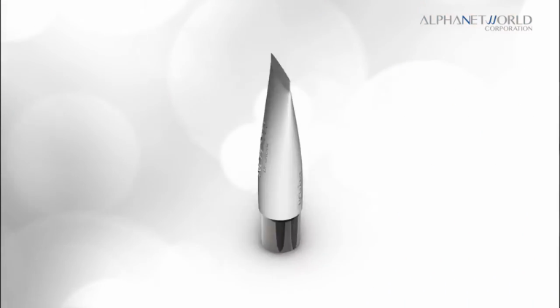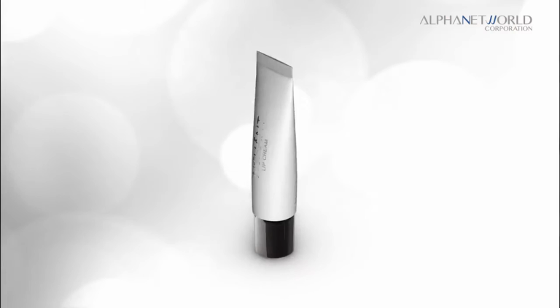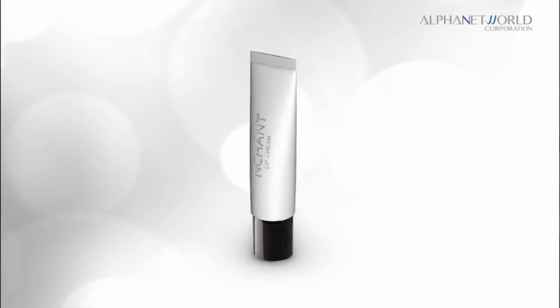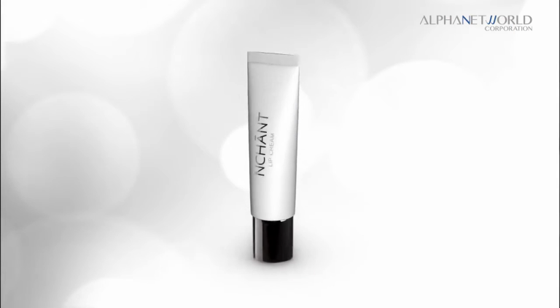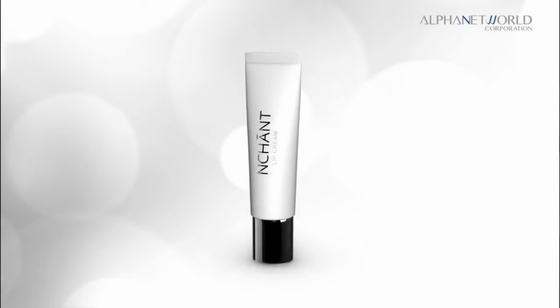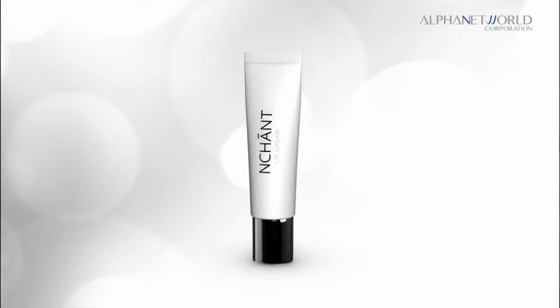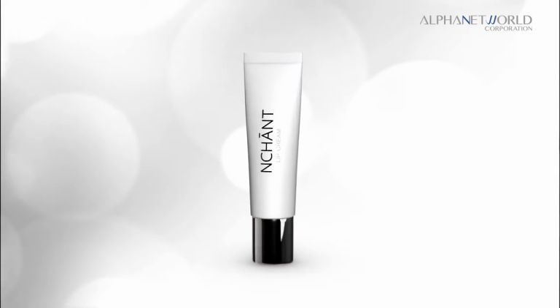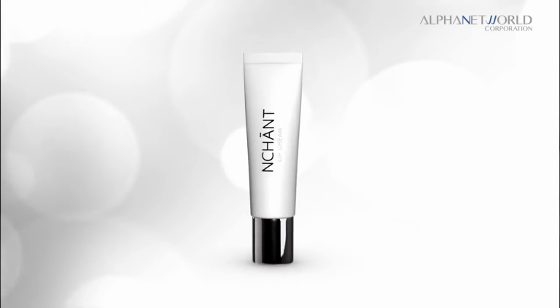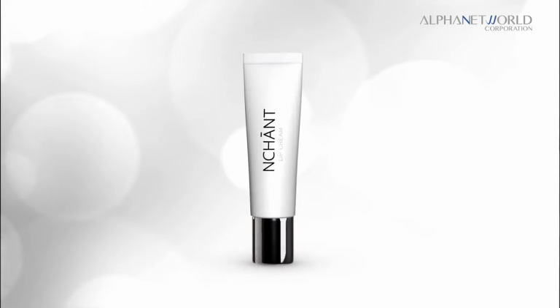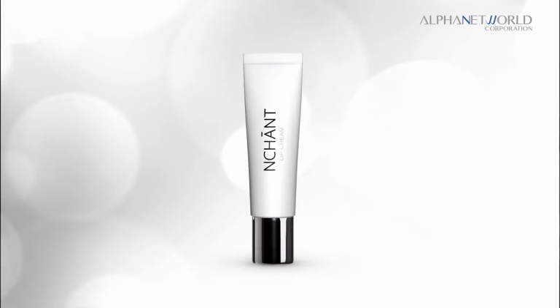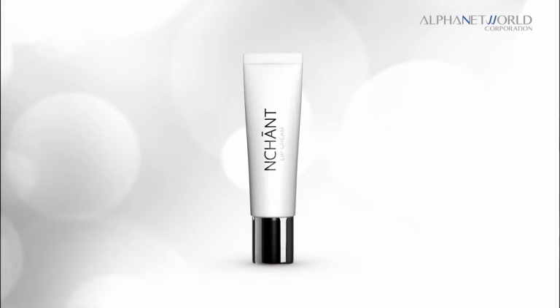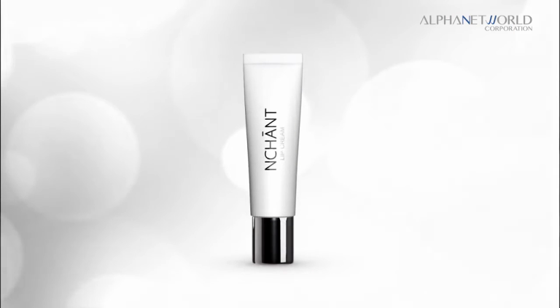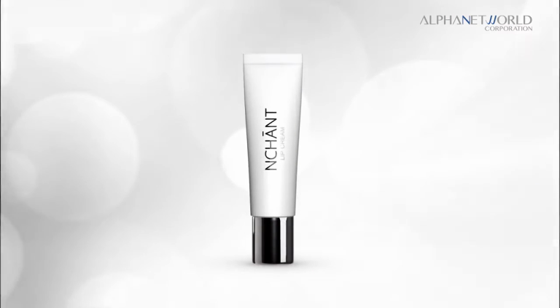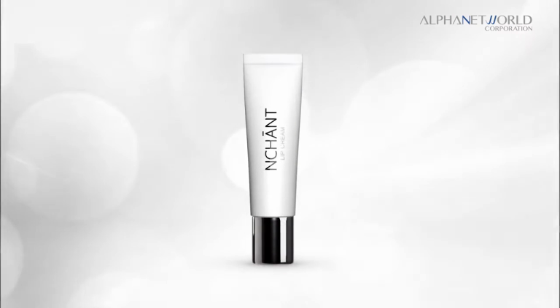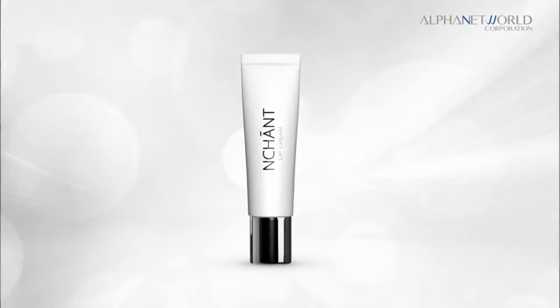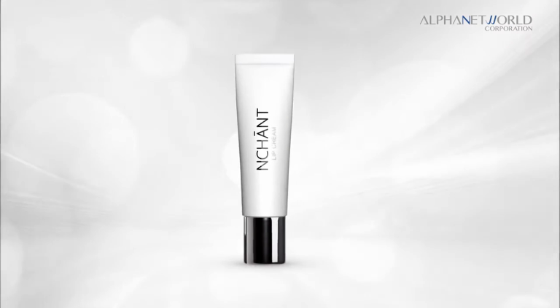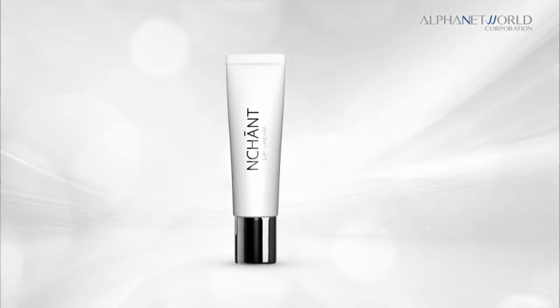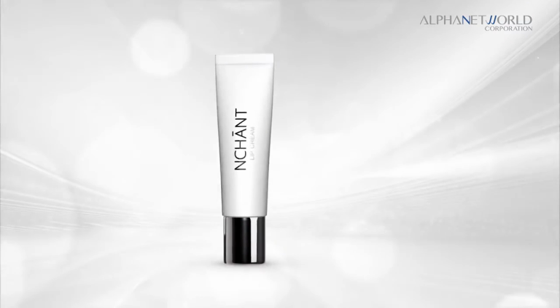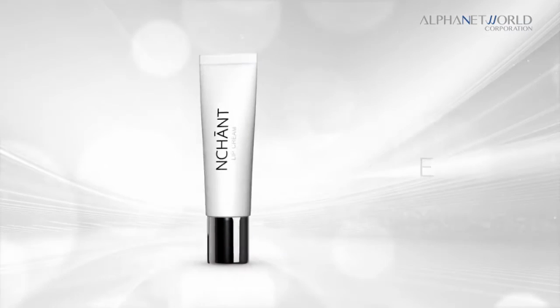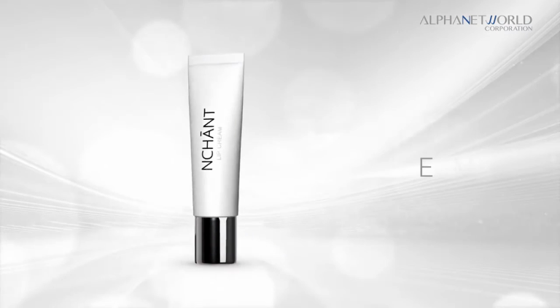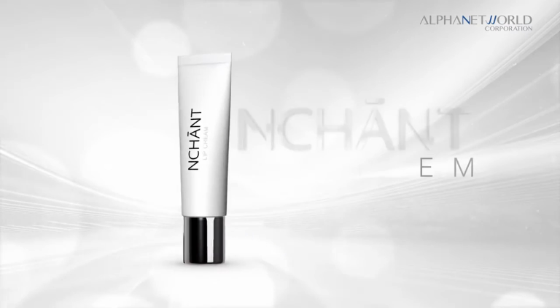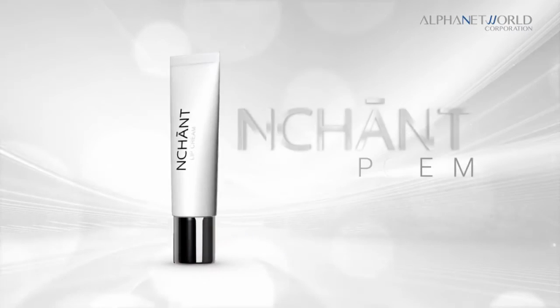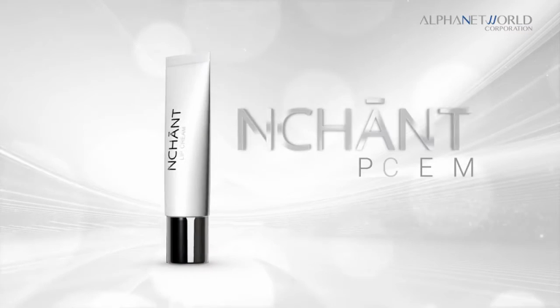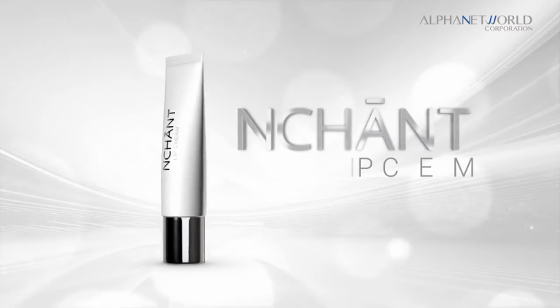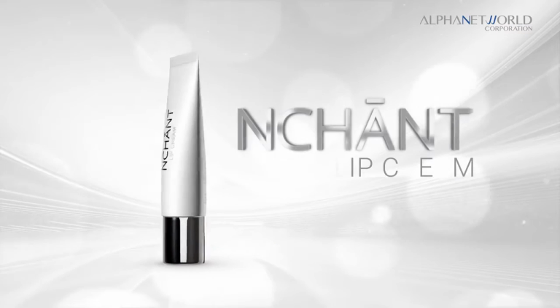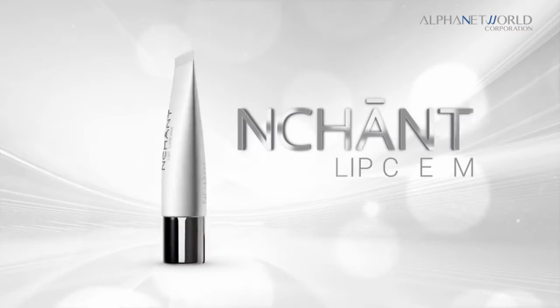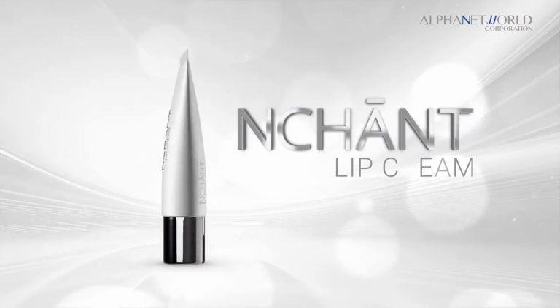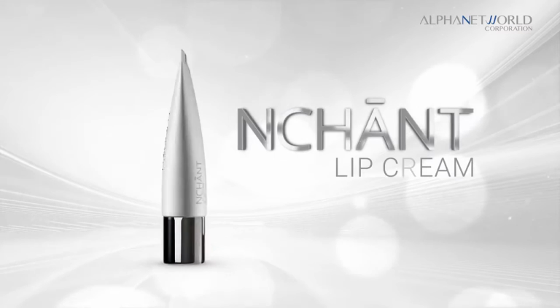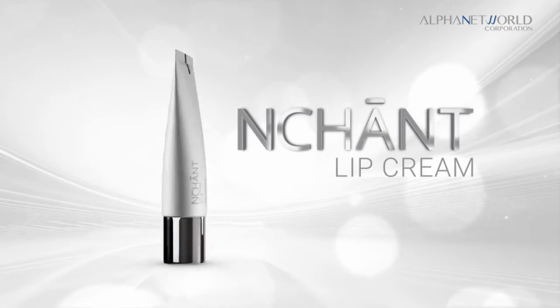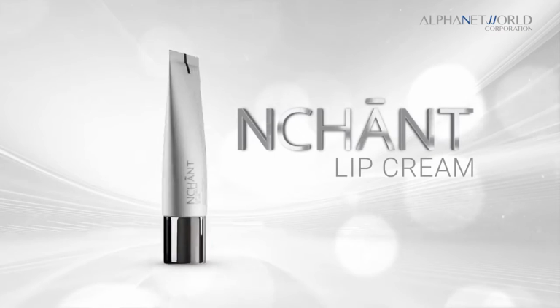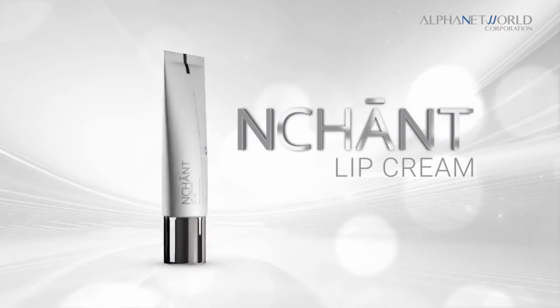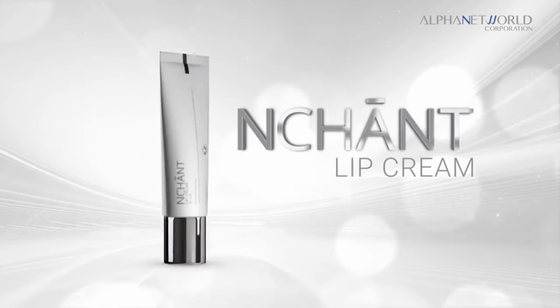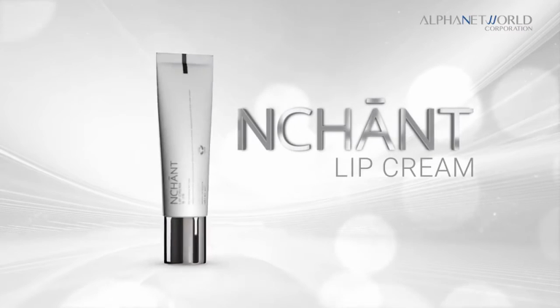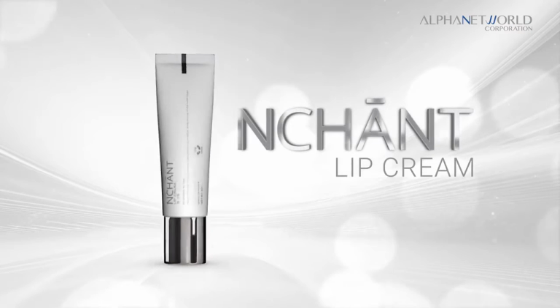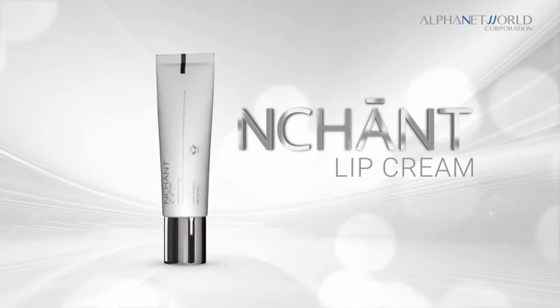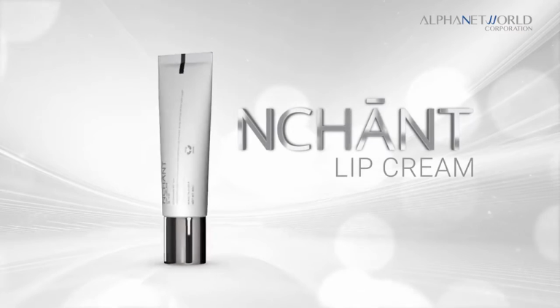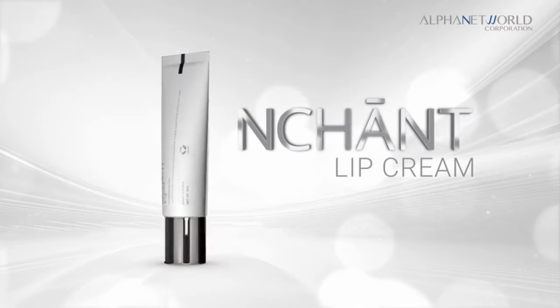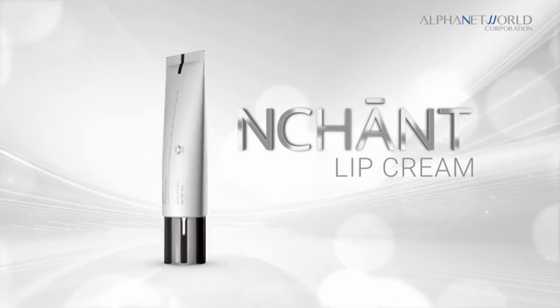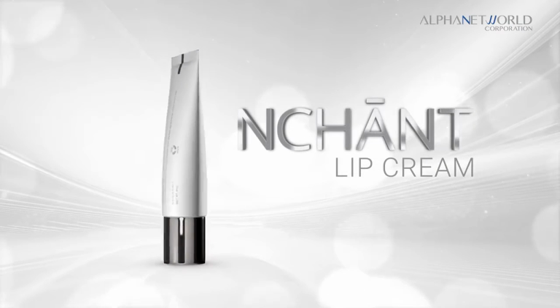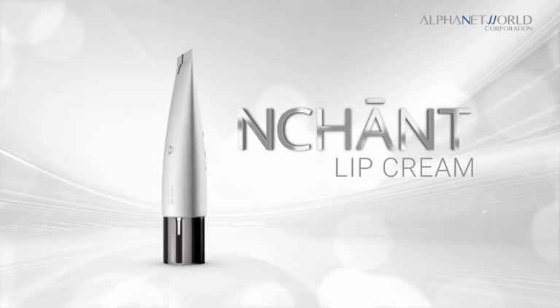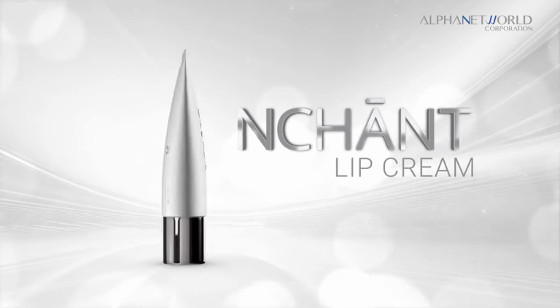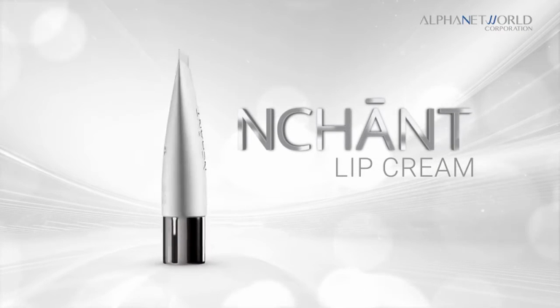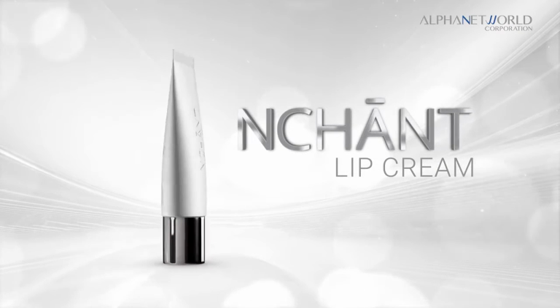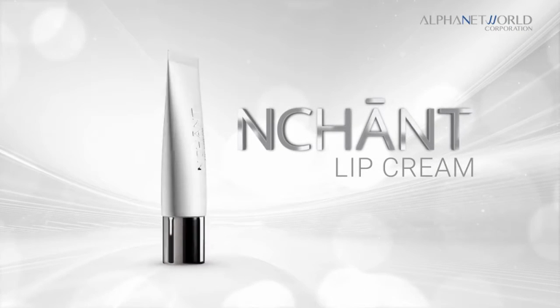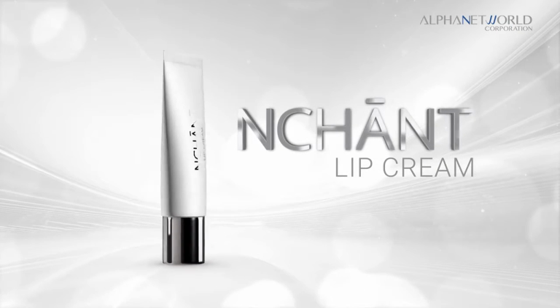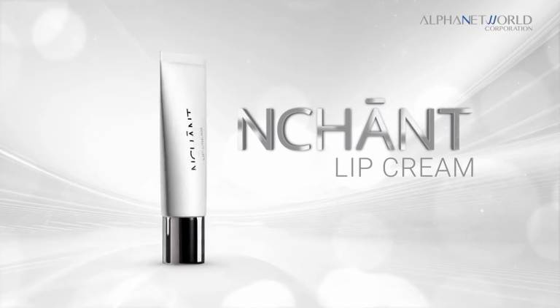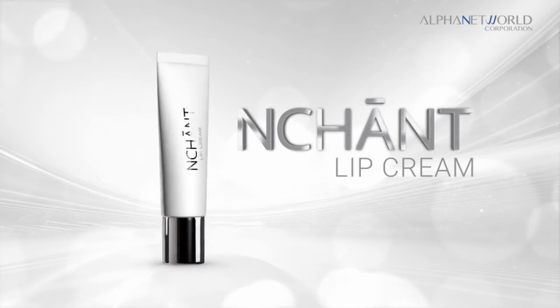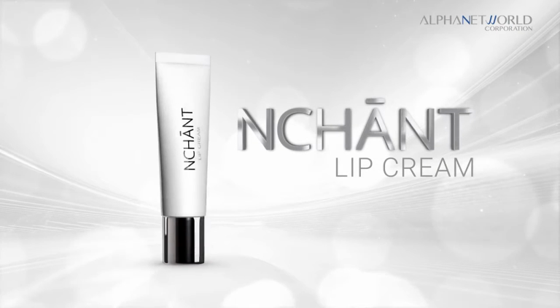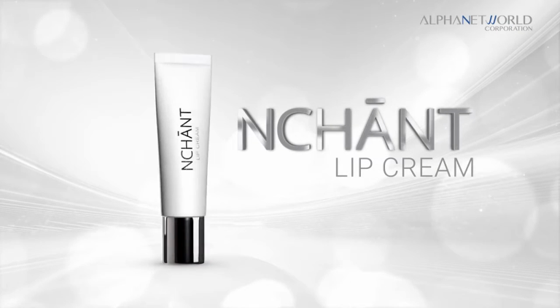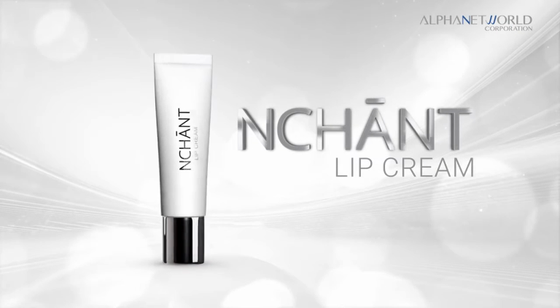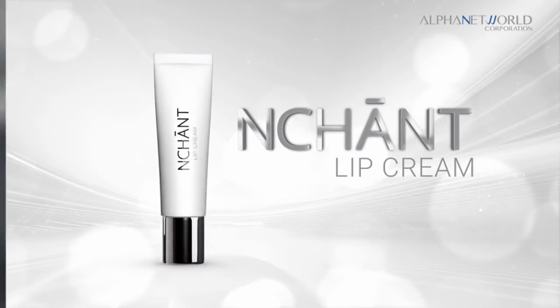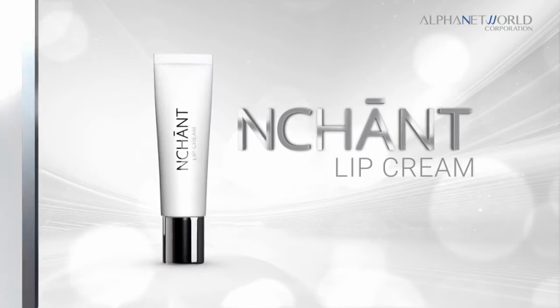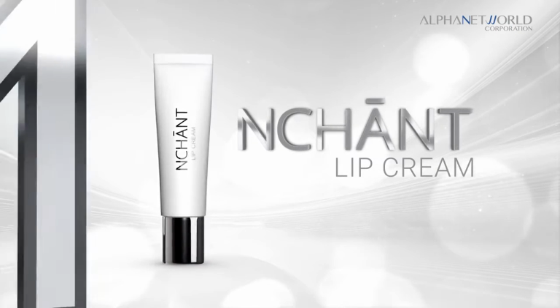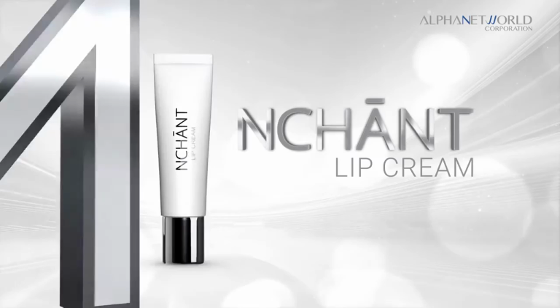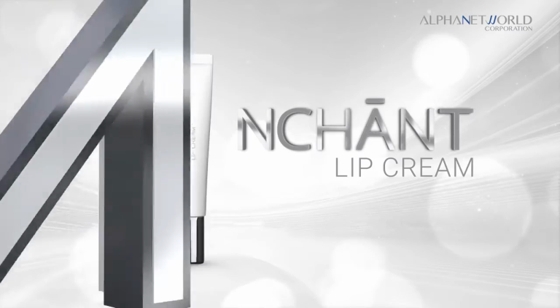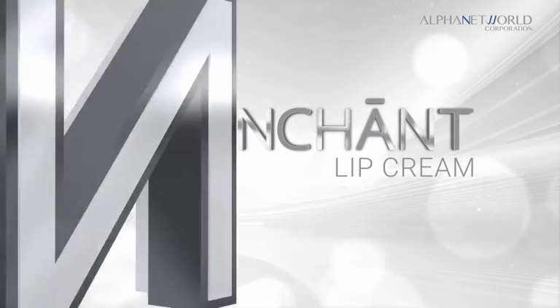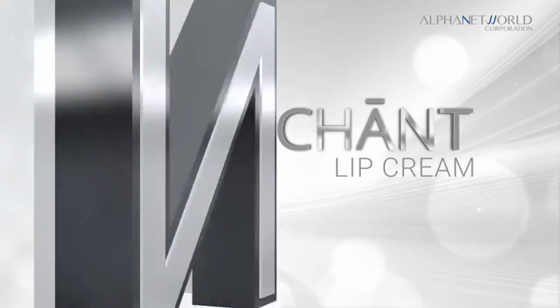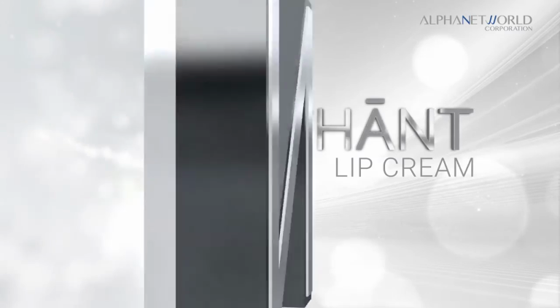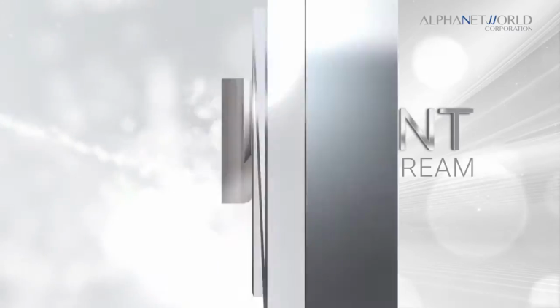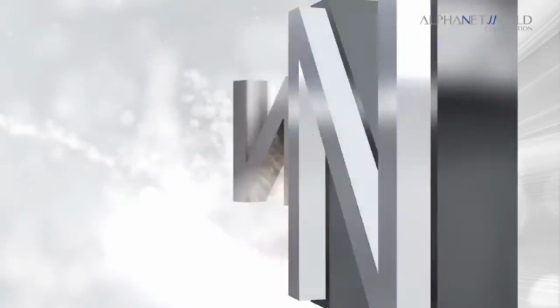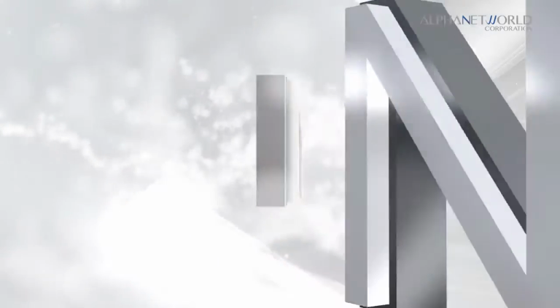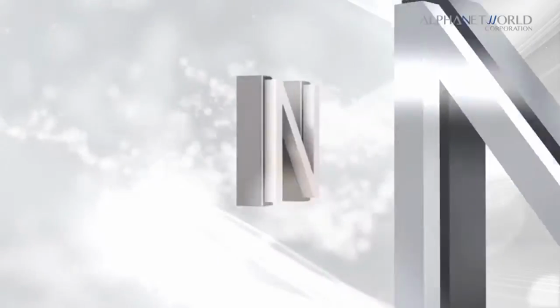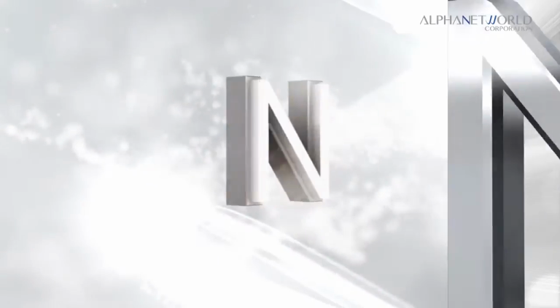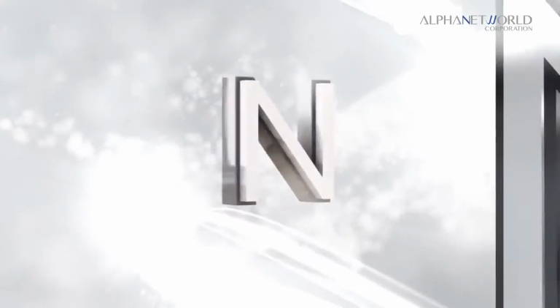Enchant lip cream. Get rid of dark dry lips. Healthier lips starts today.